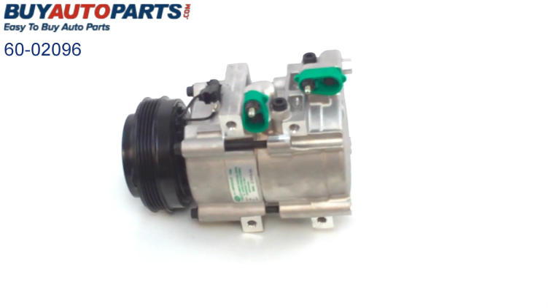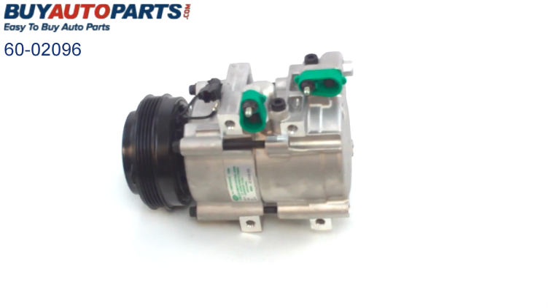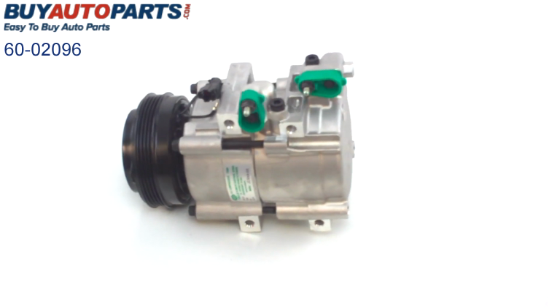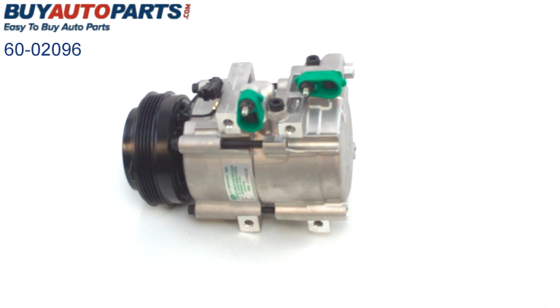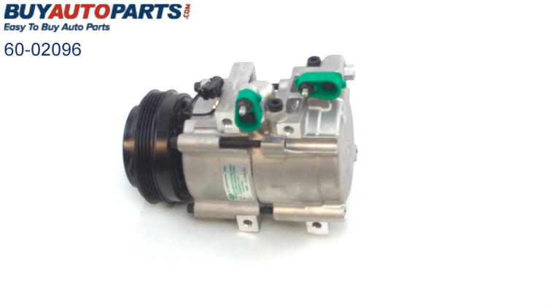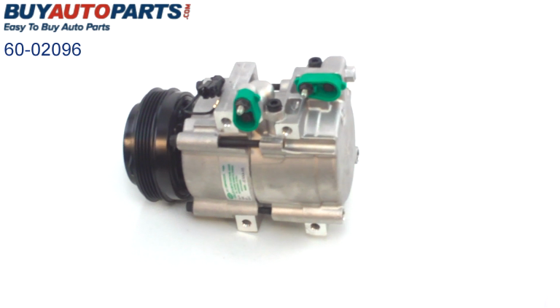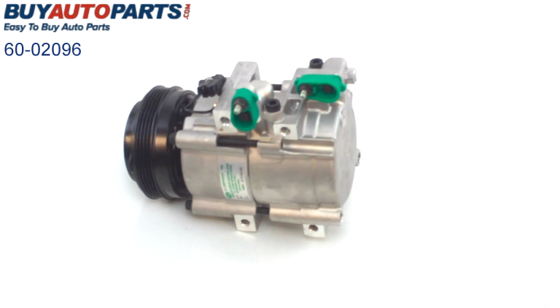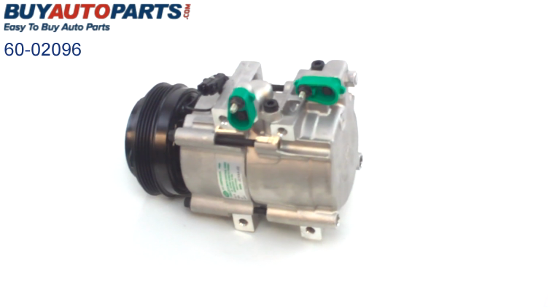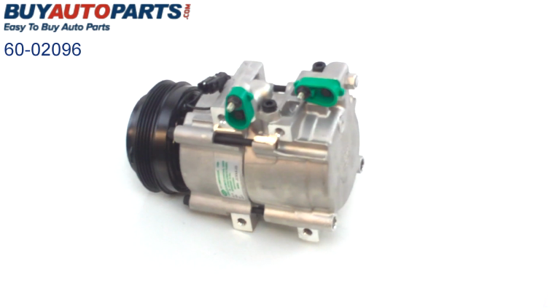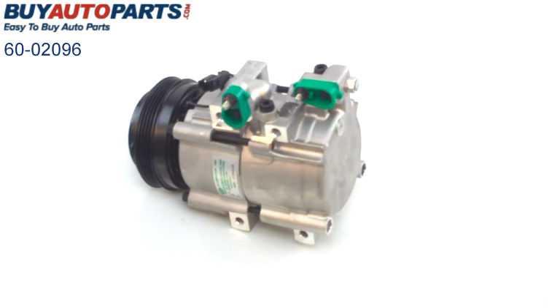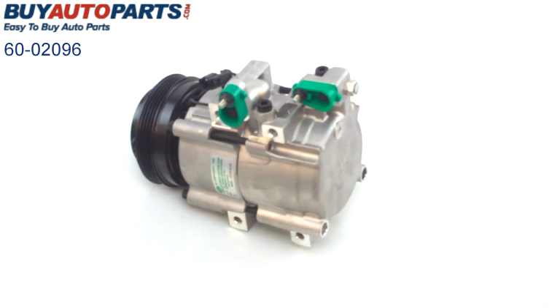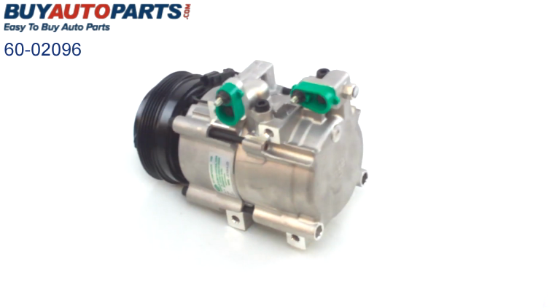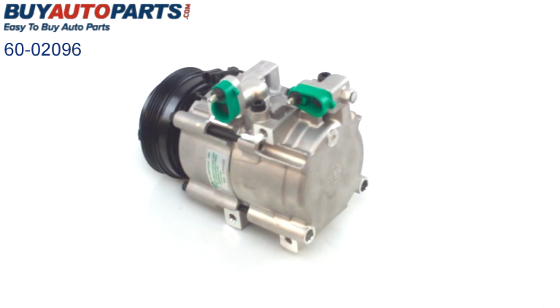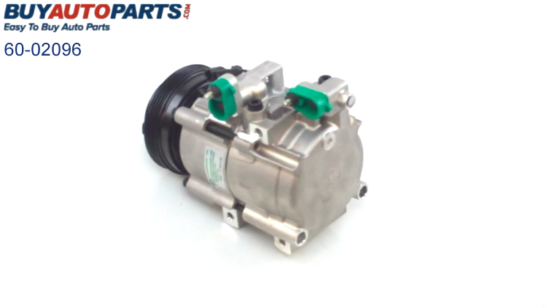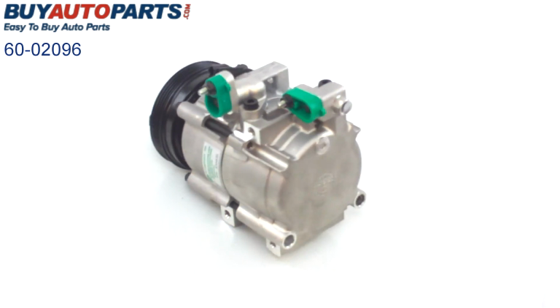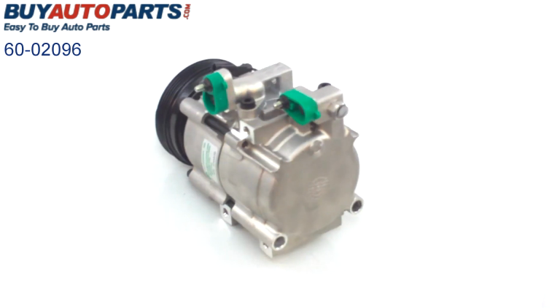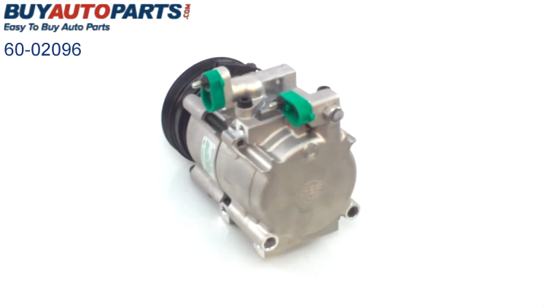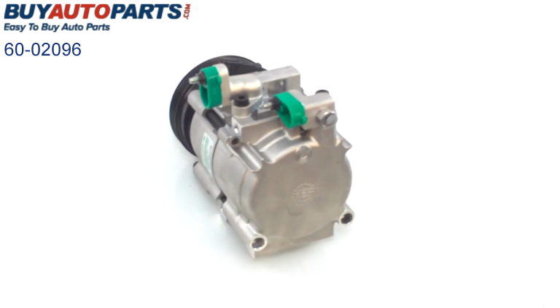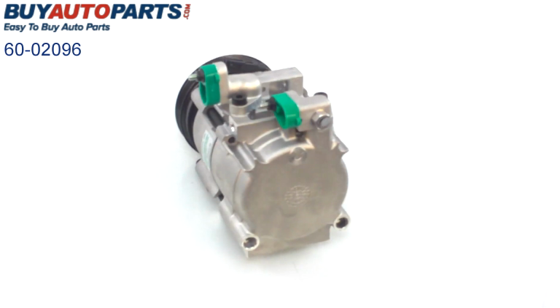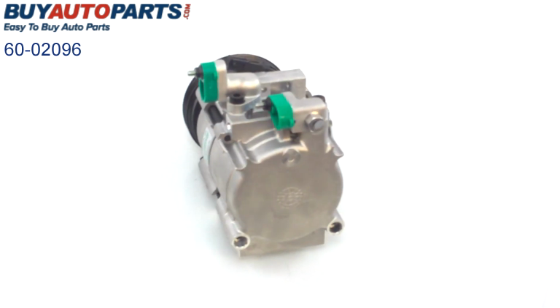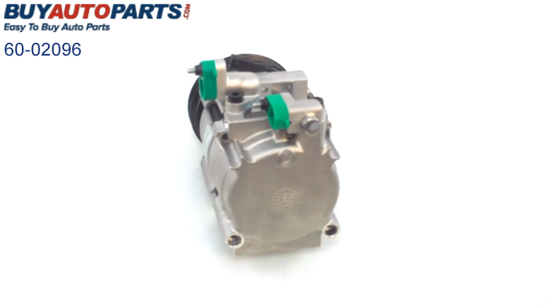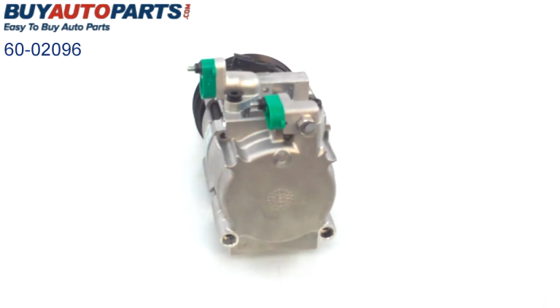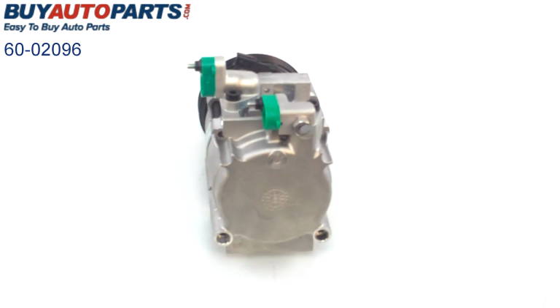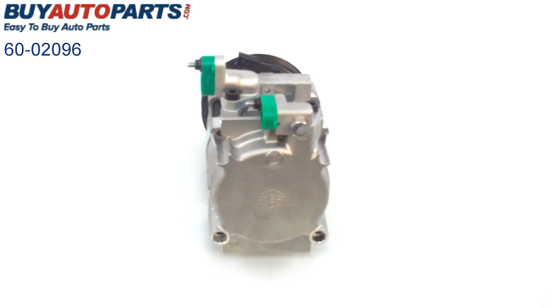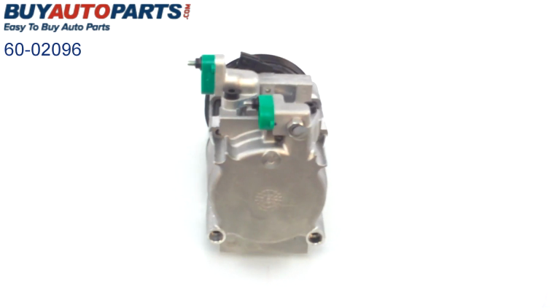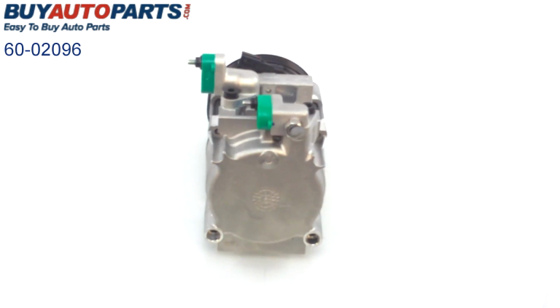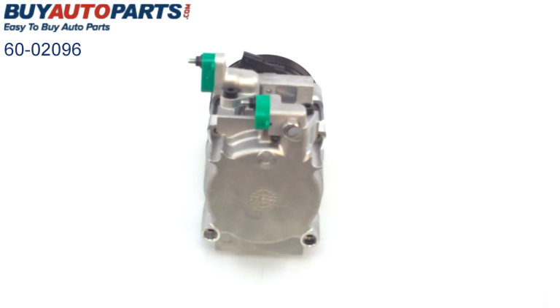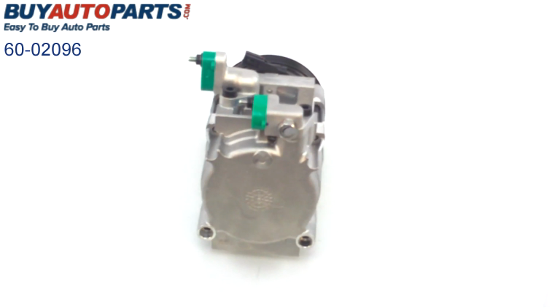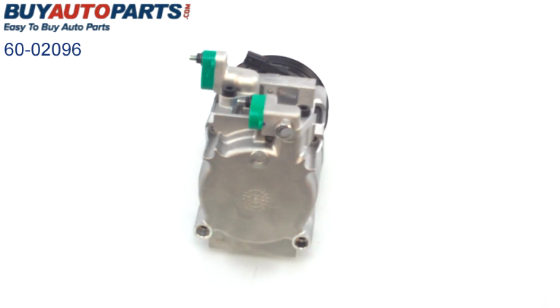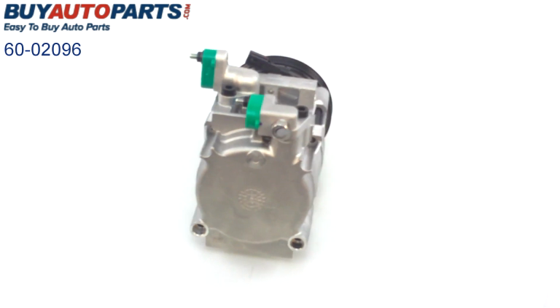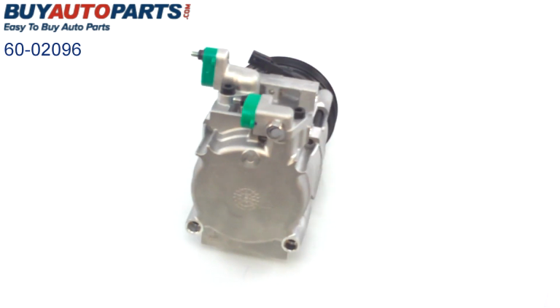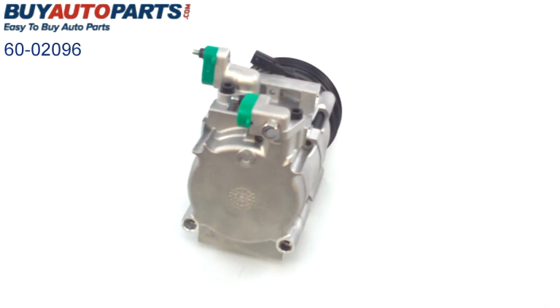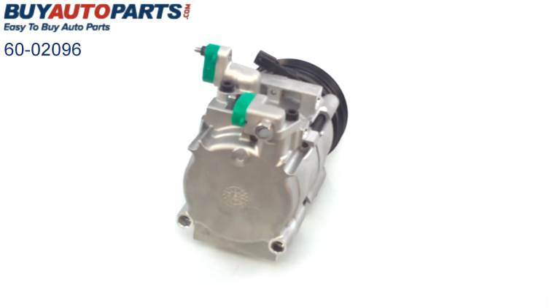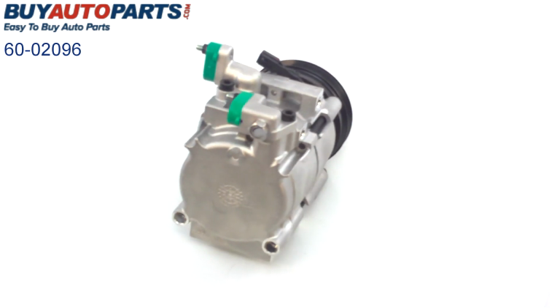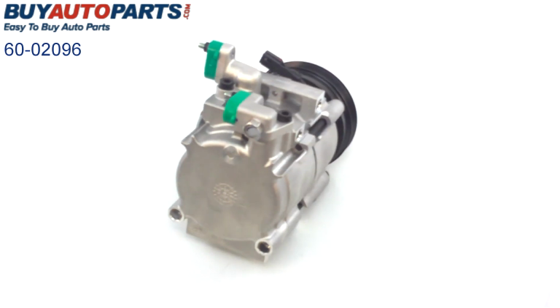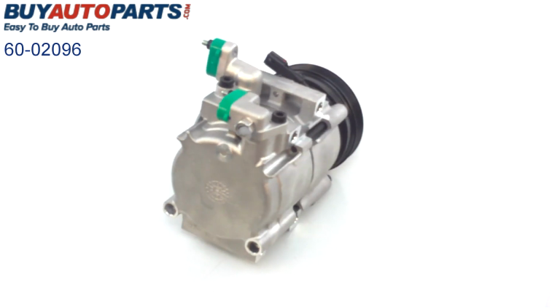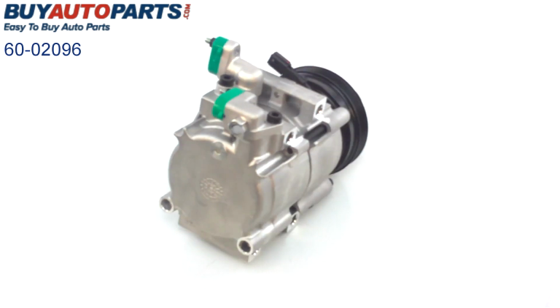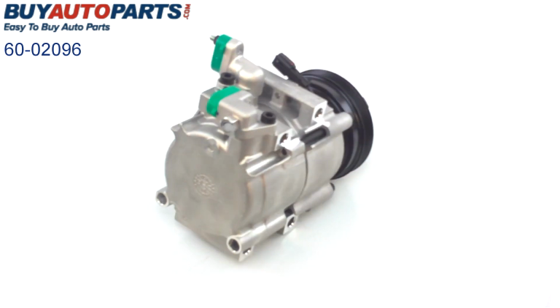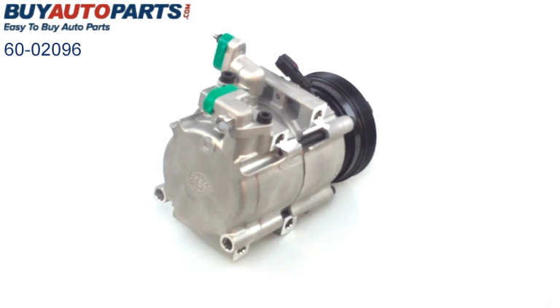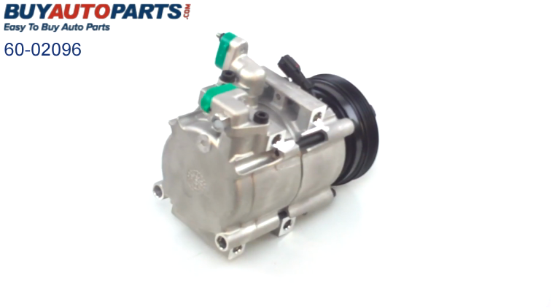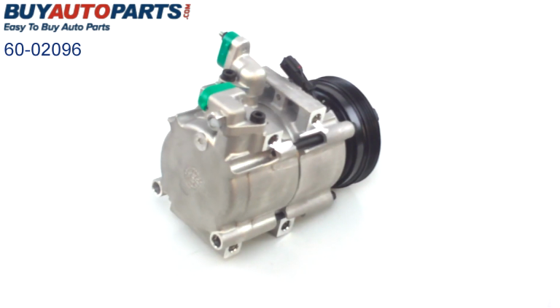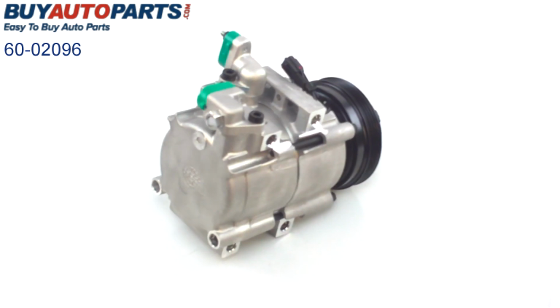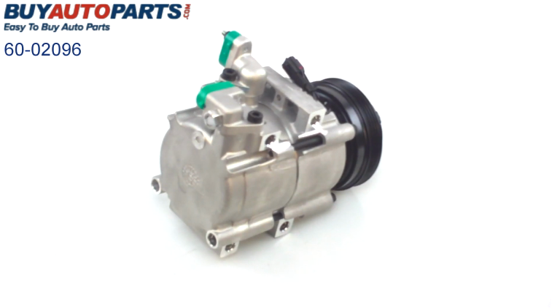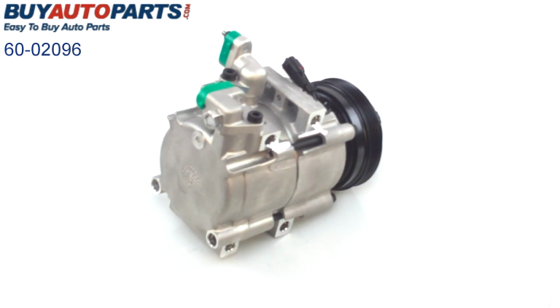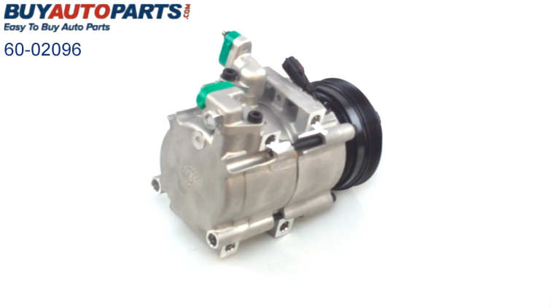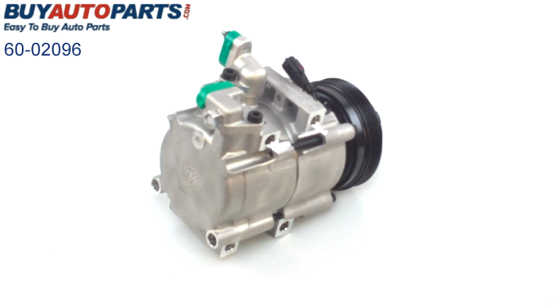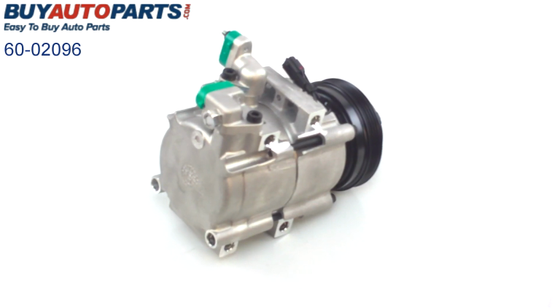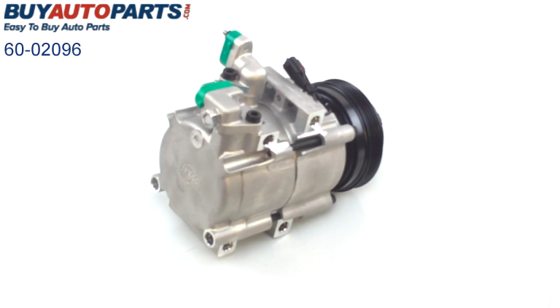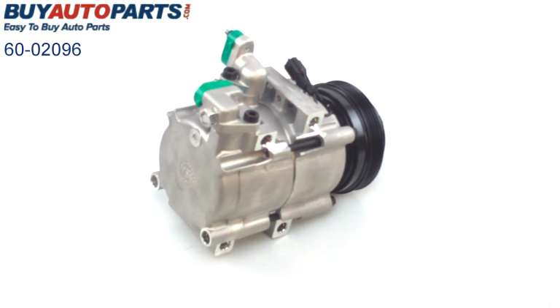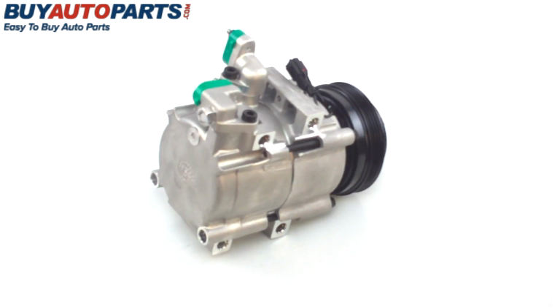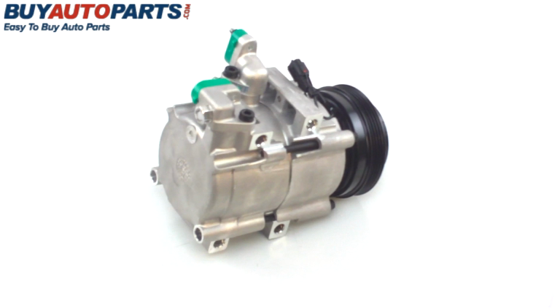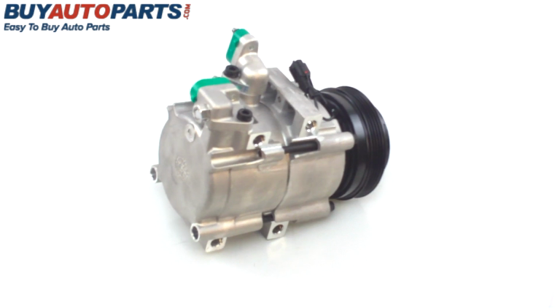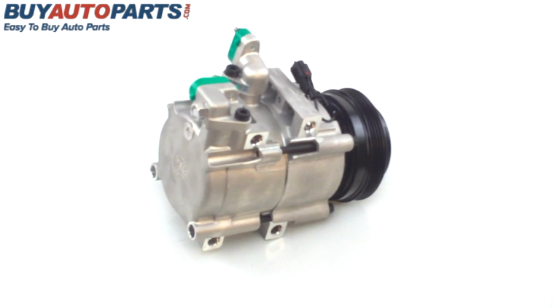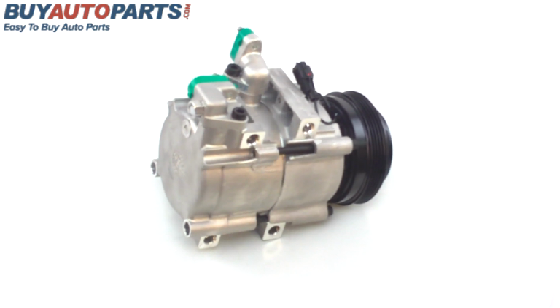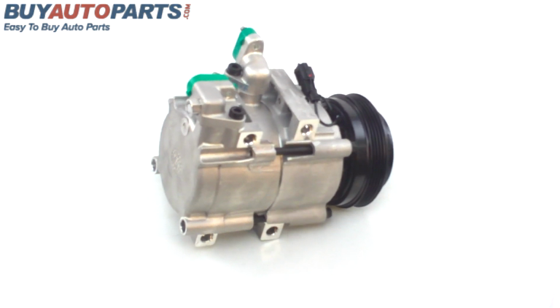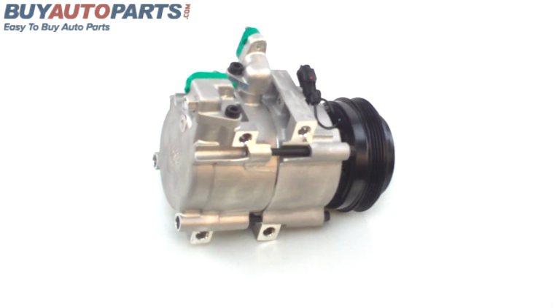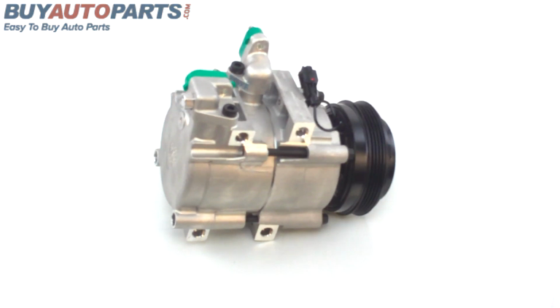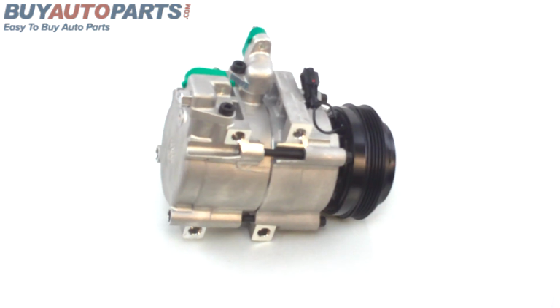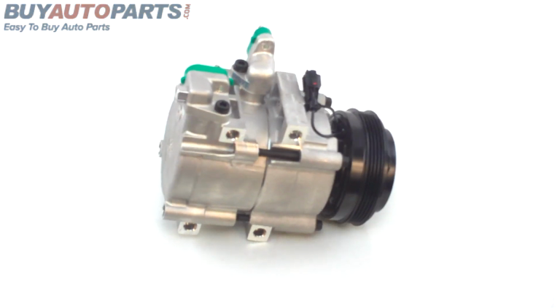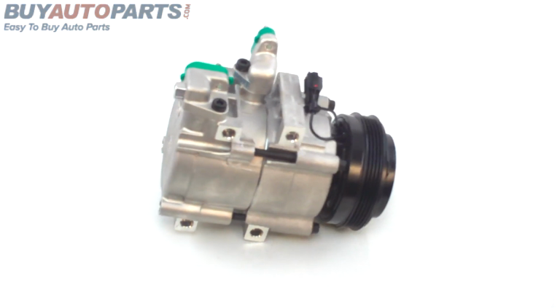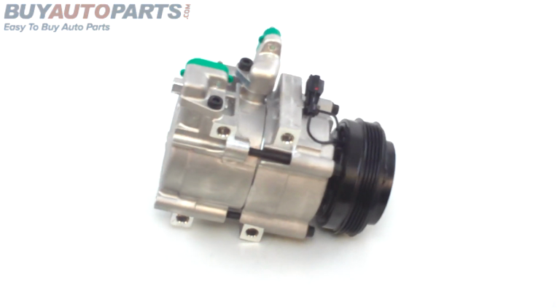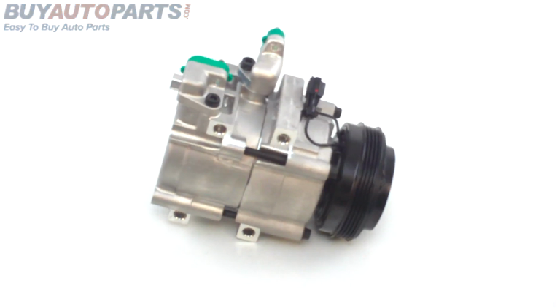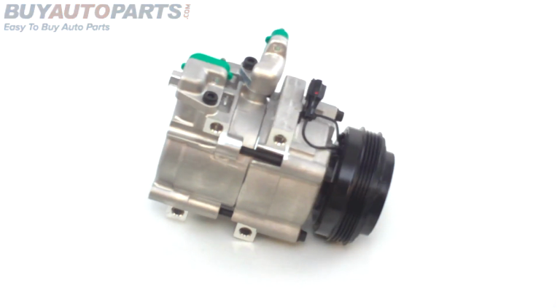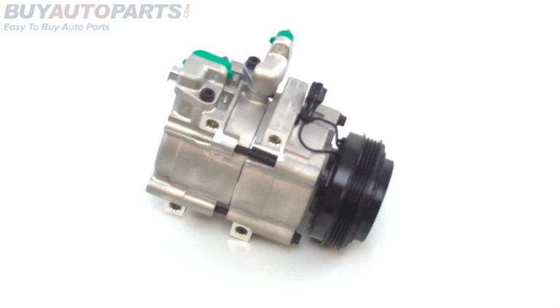It will have free UPS ground shipping anywhere in the continental United States and of course have the support of our US based customer service team.